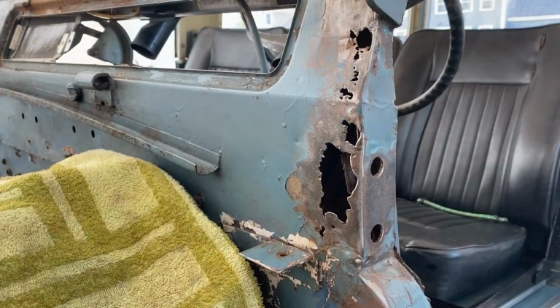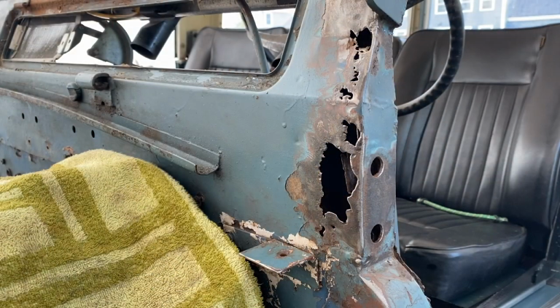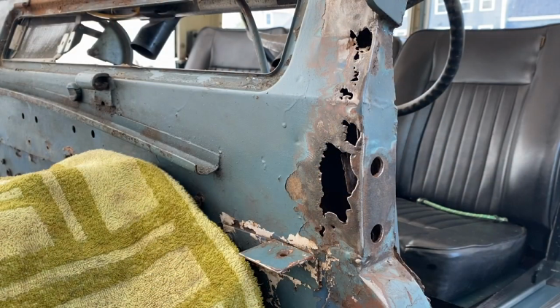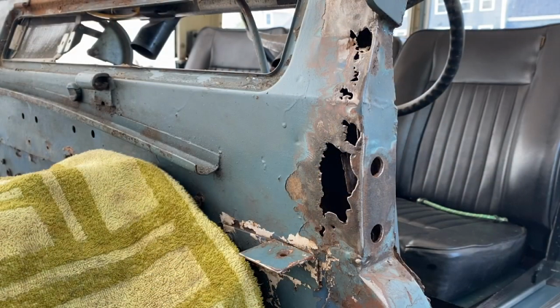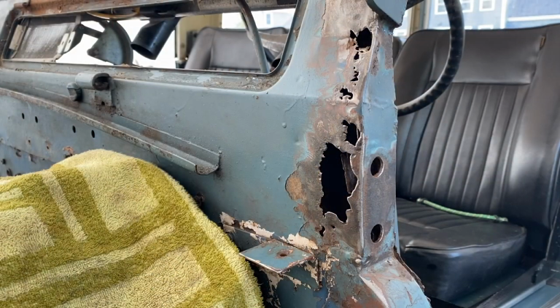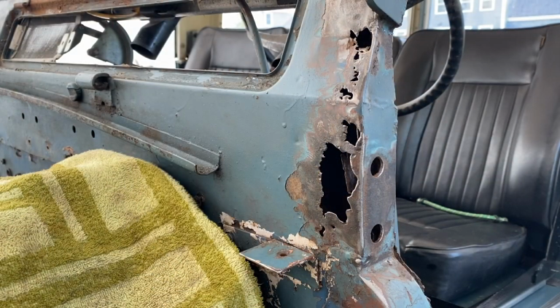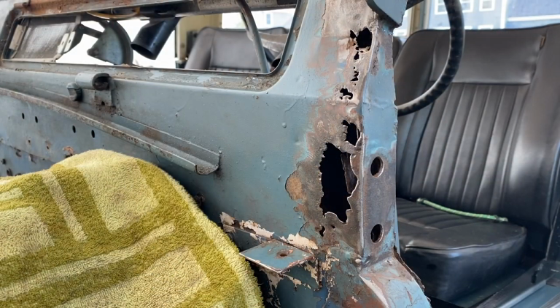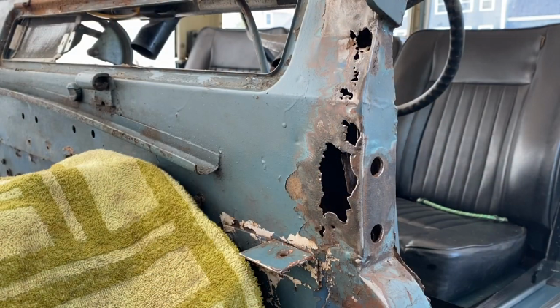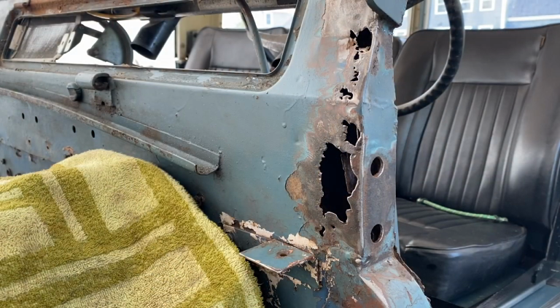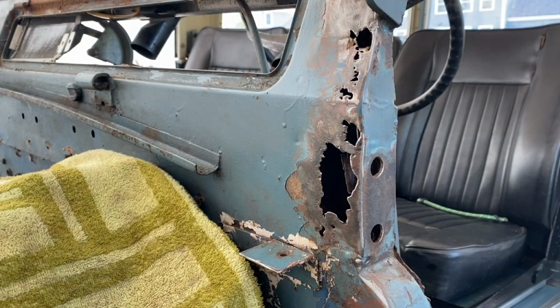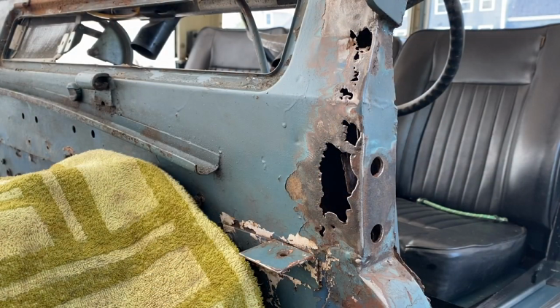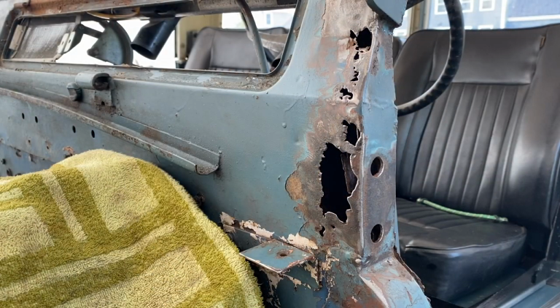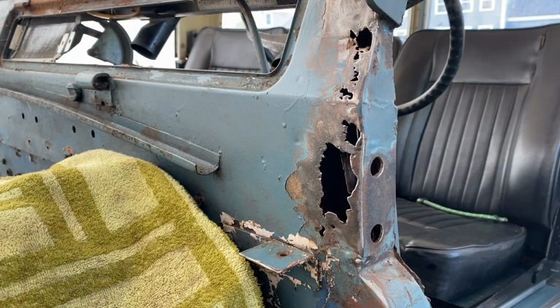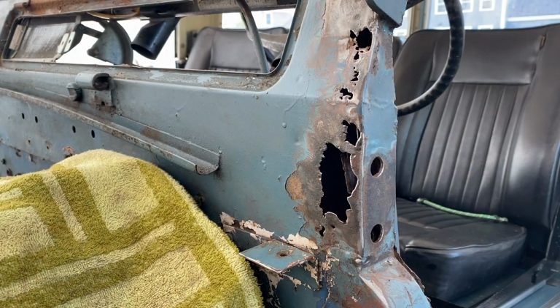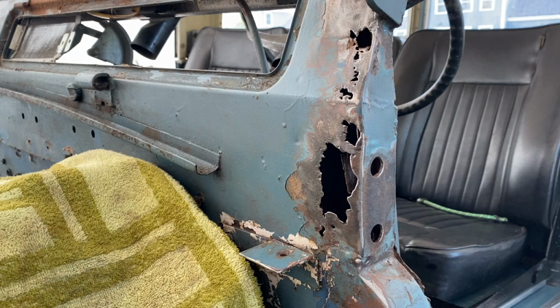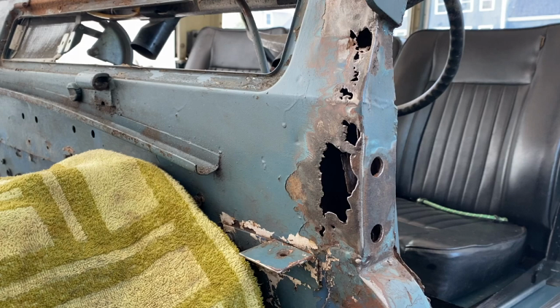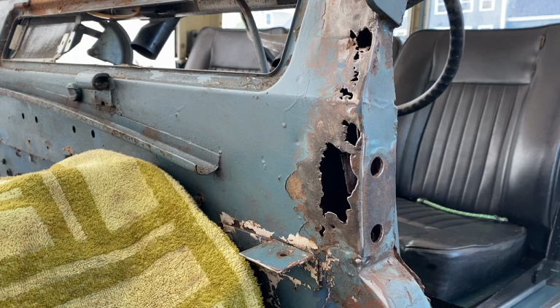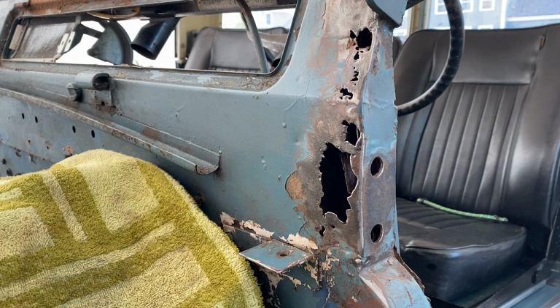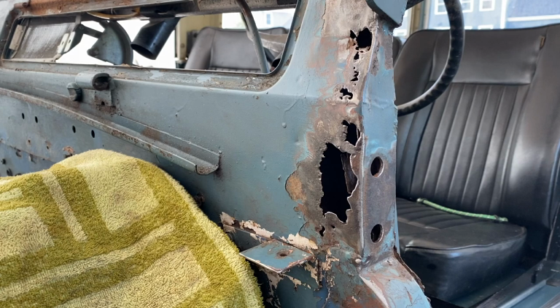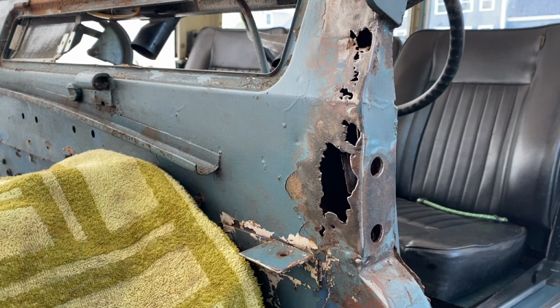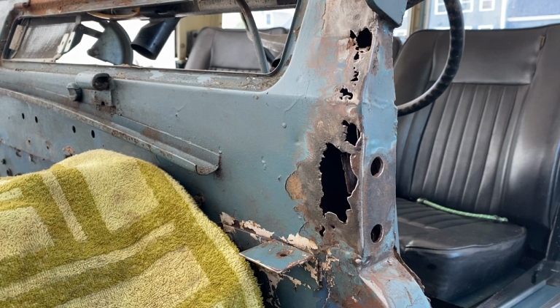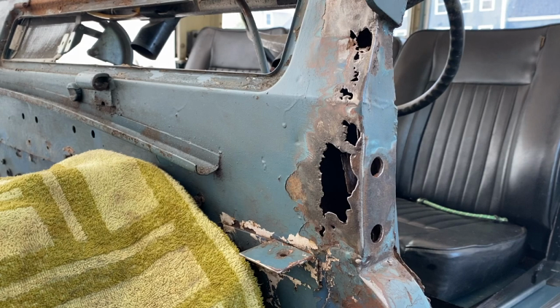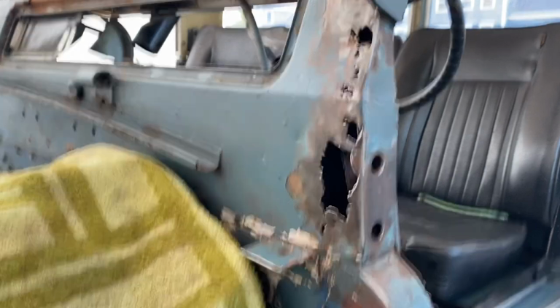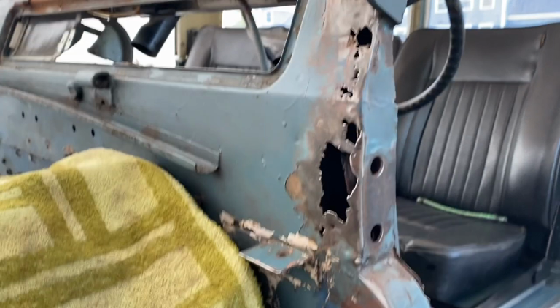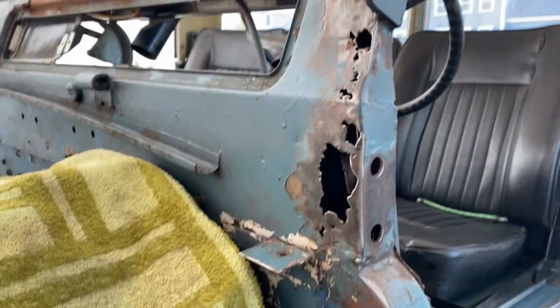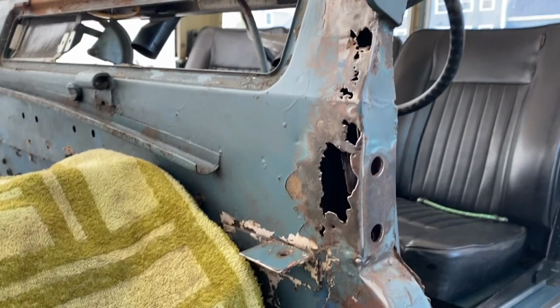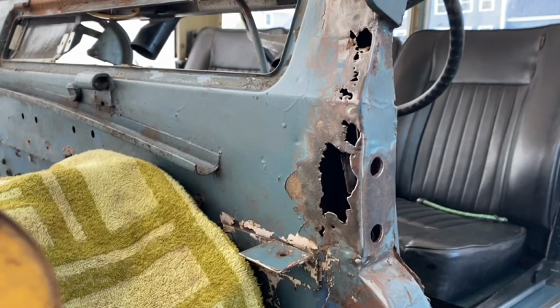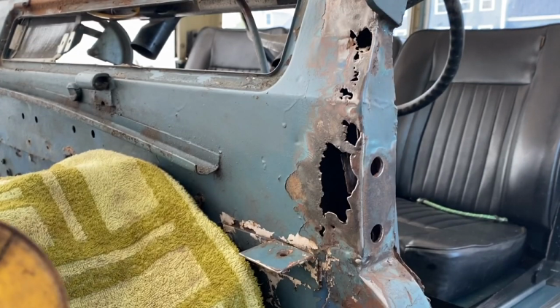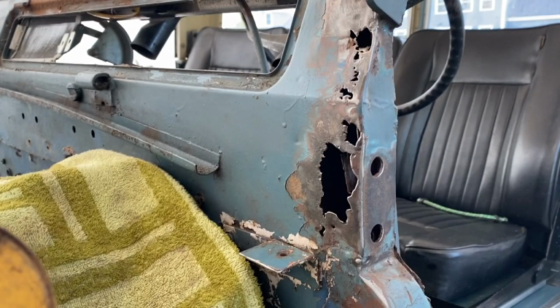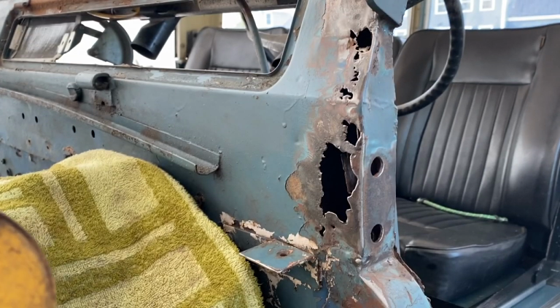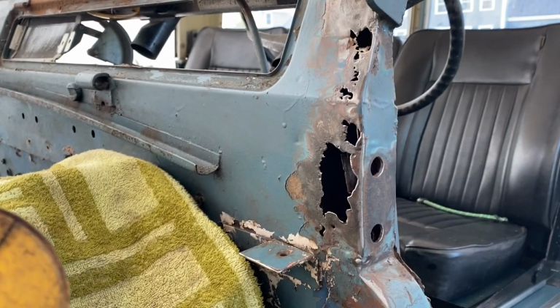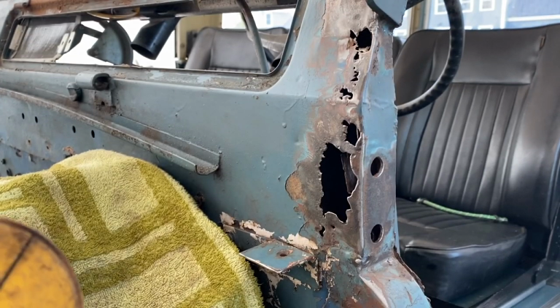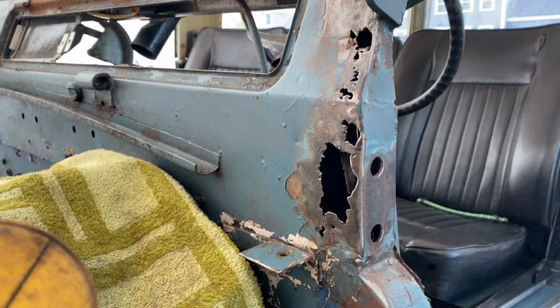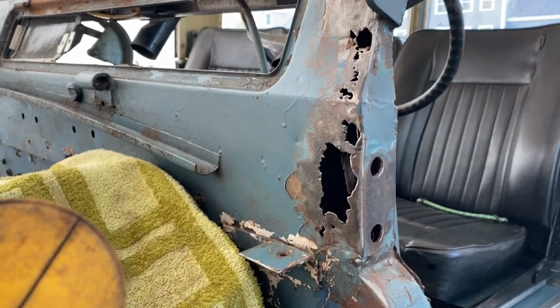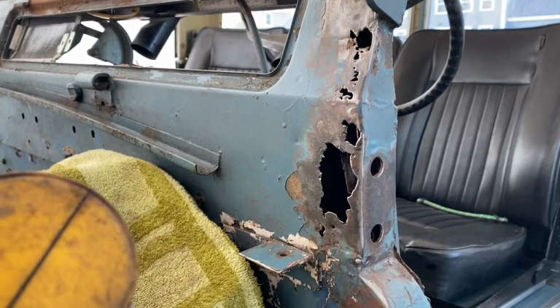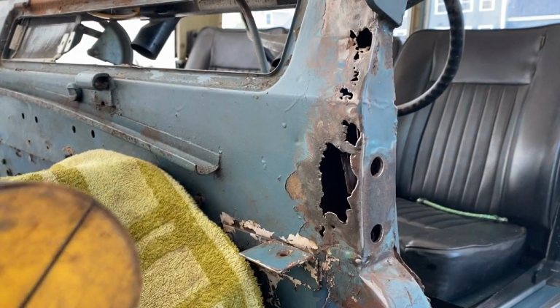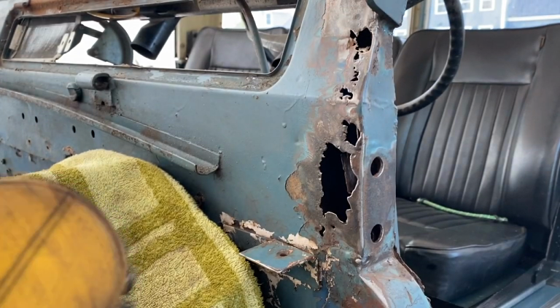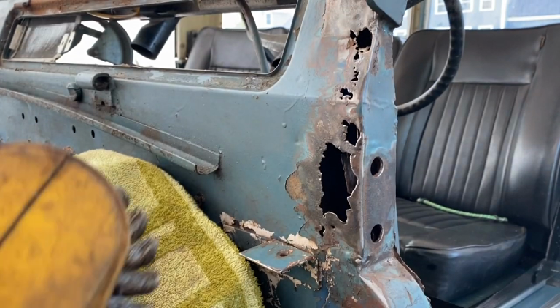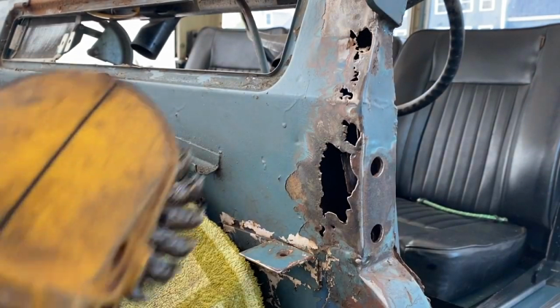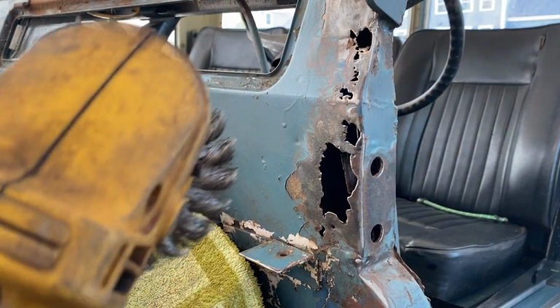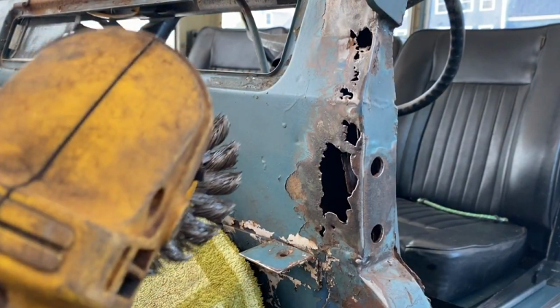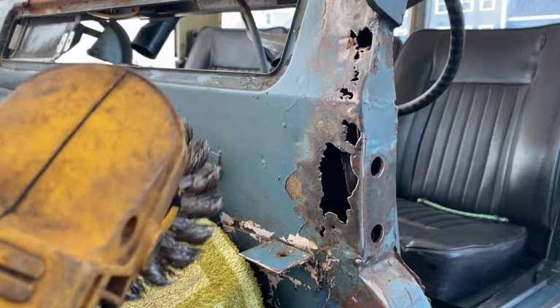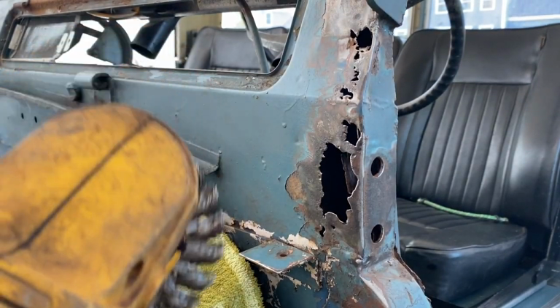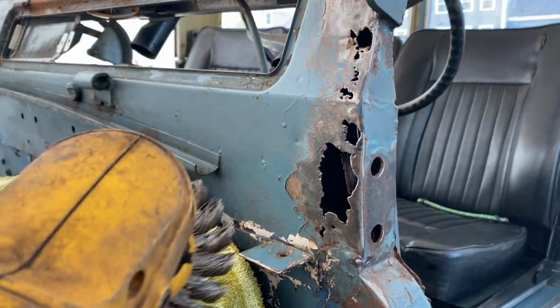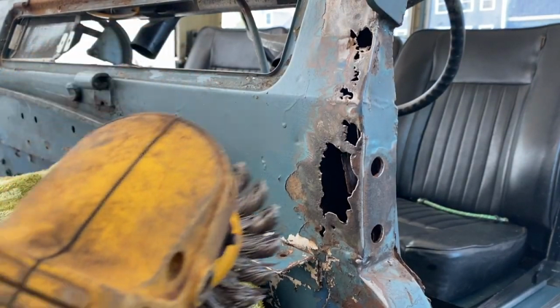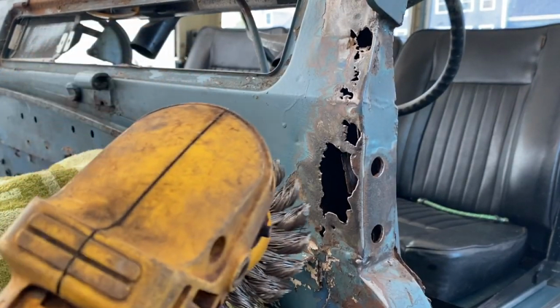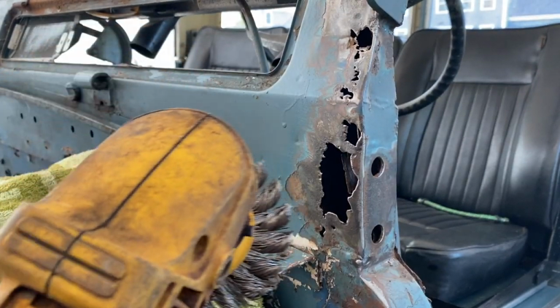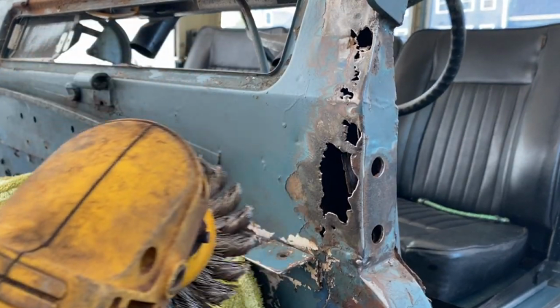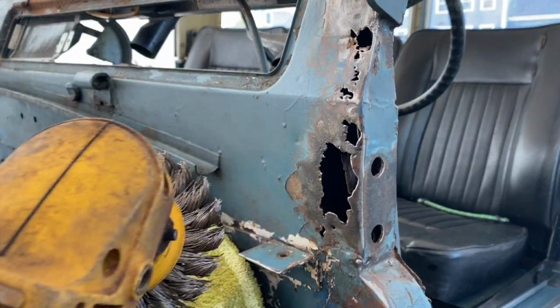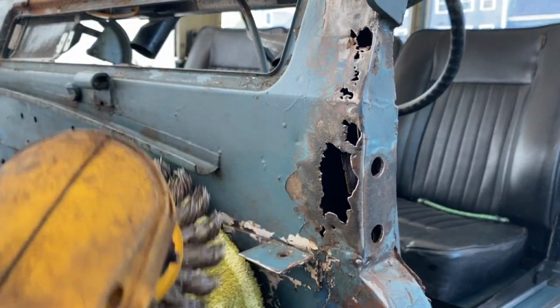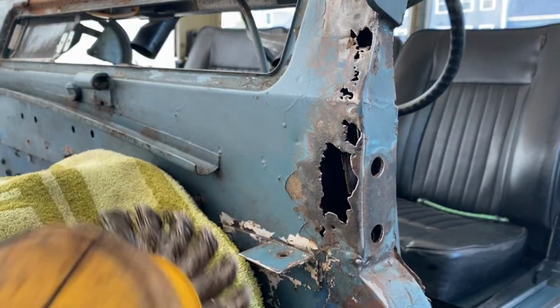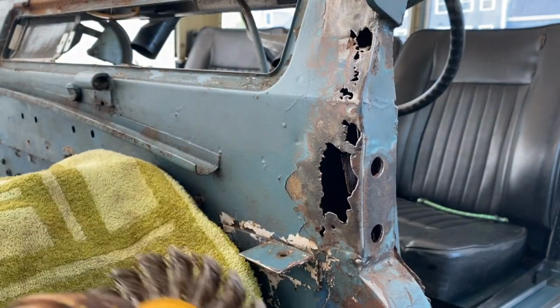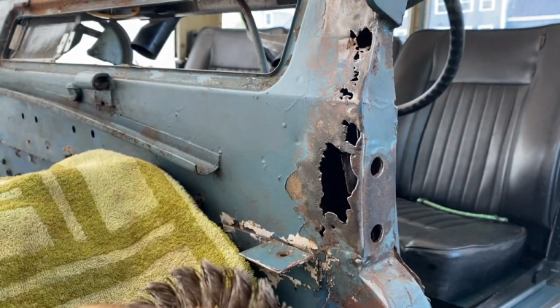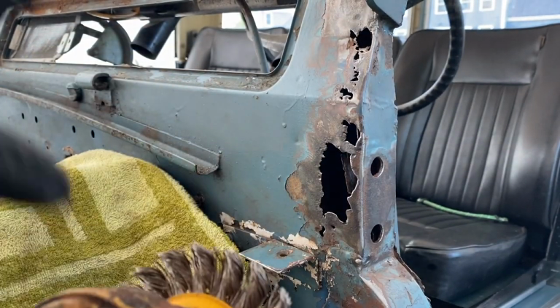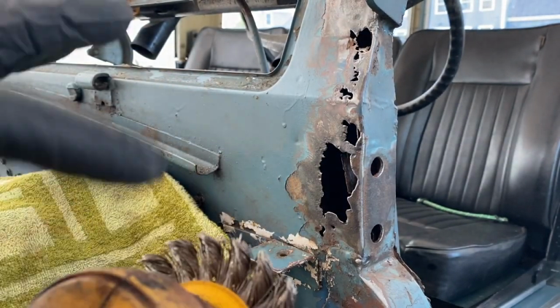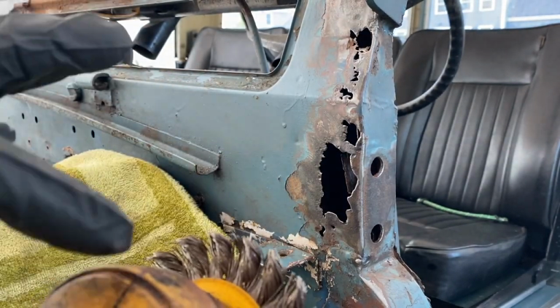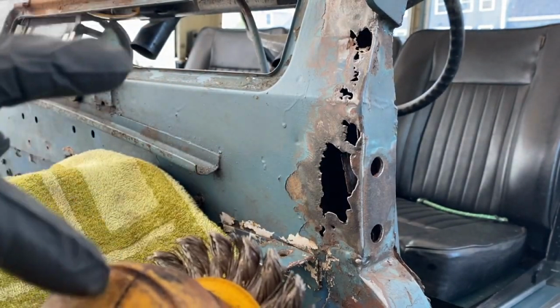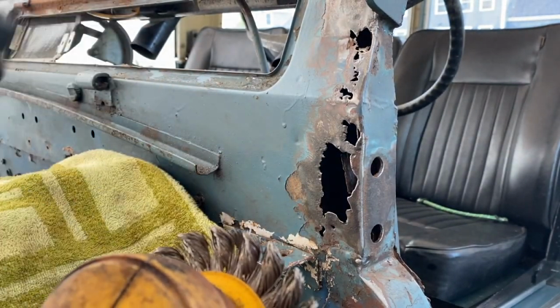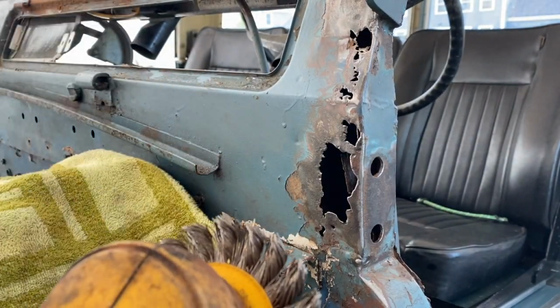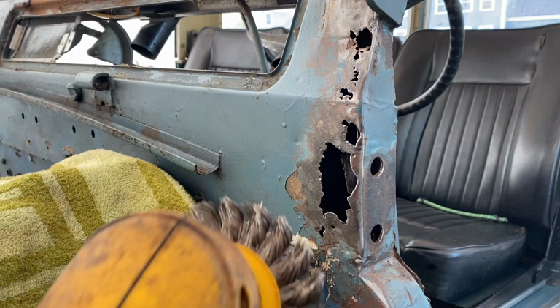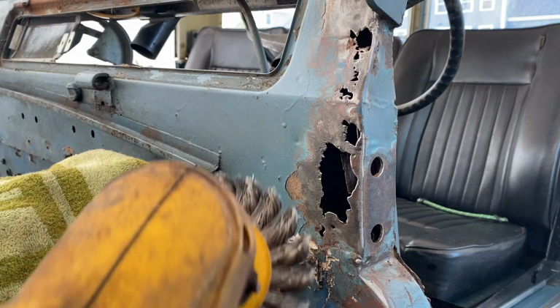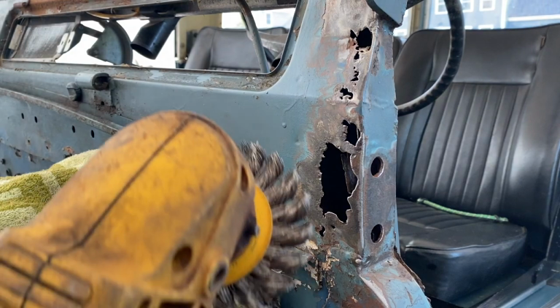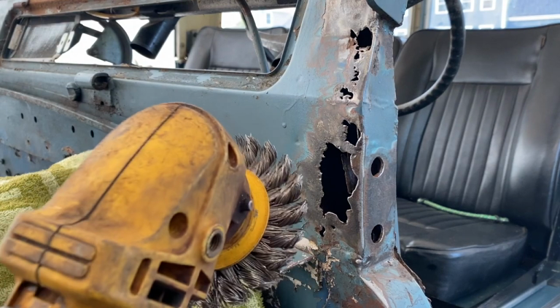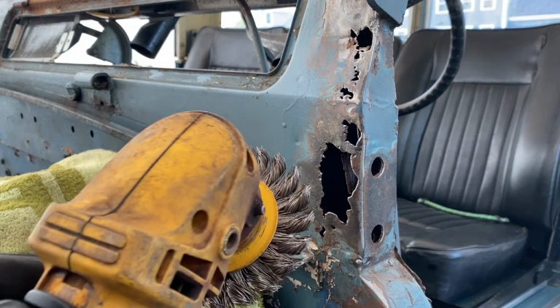Okay, this is the driver's side. I'm going to grind this down a little bit too, just to see how far the damage goes. And again, this is a wire brush, not a grinder.